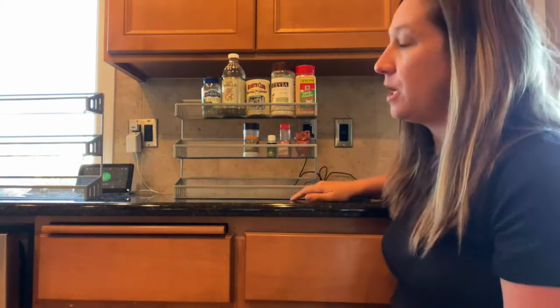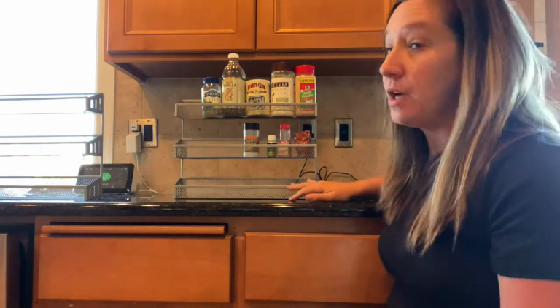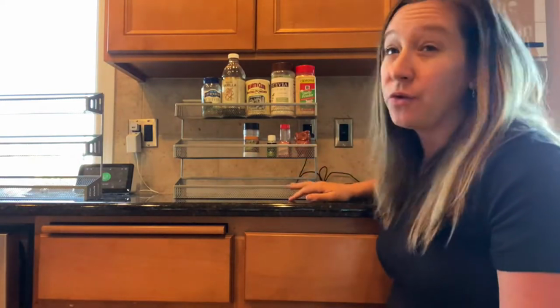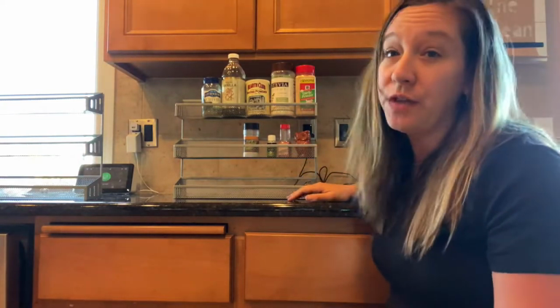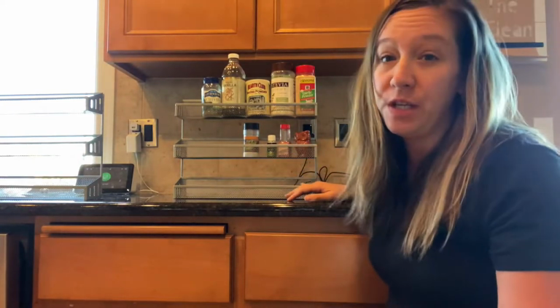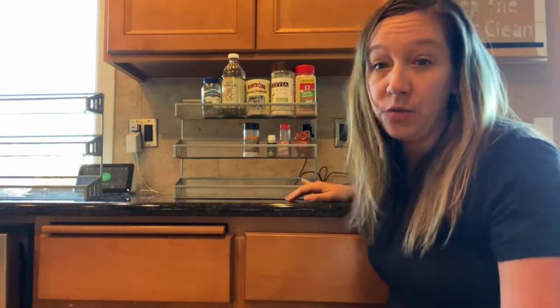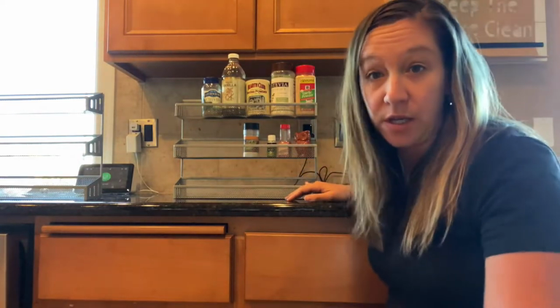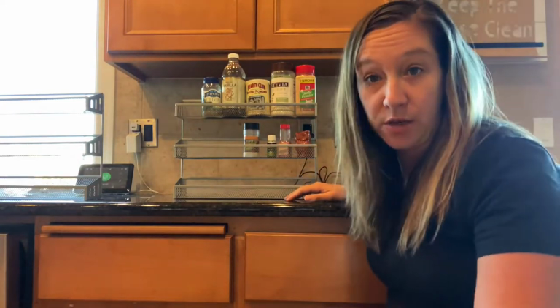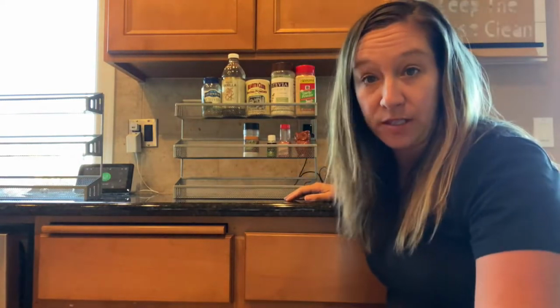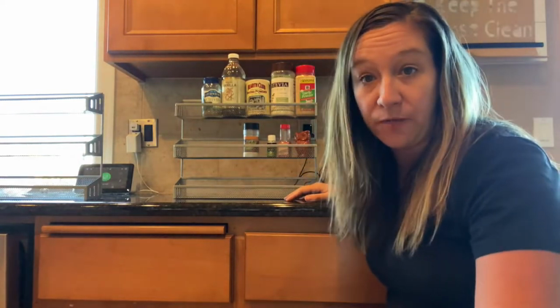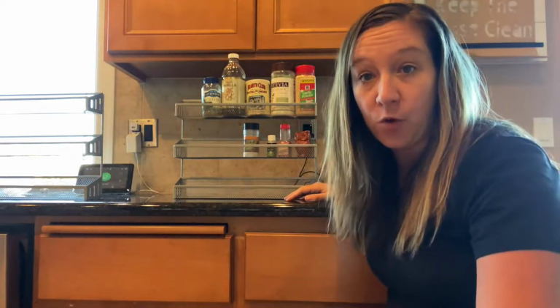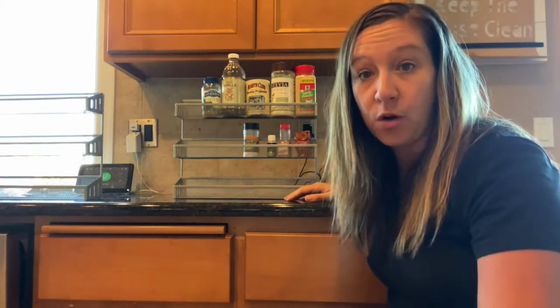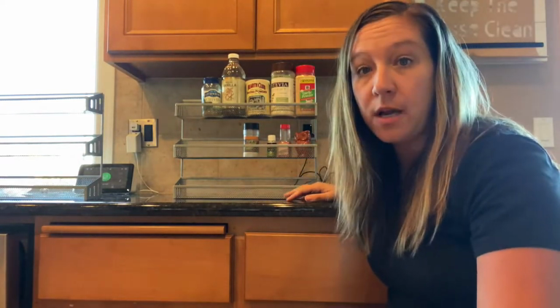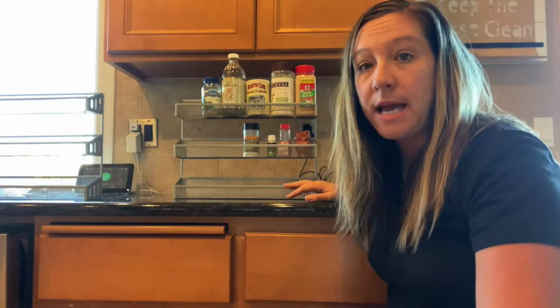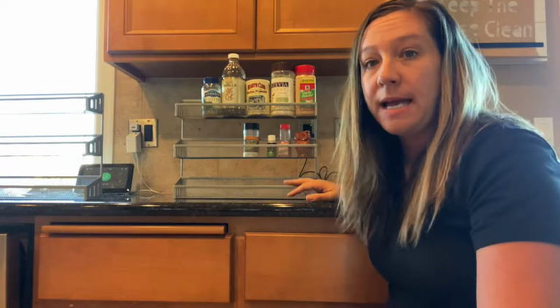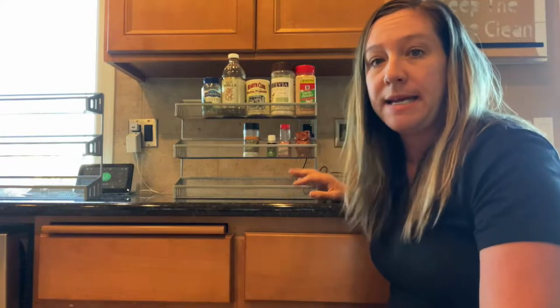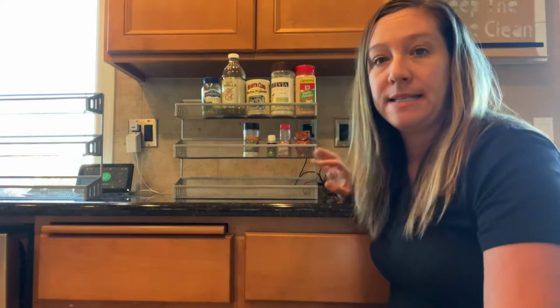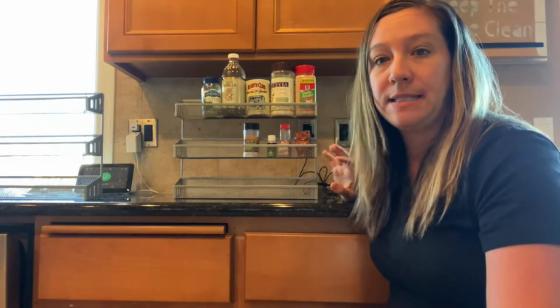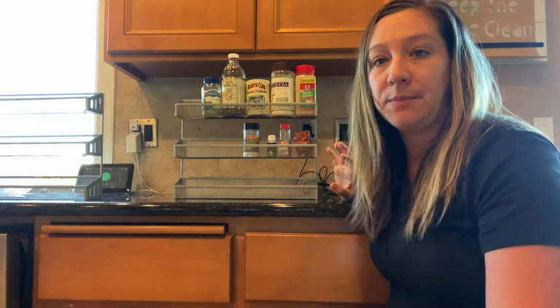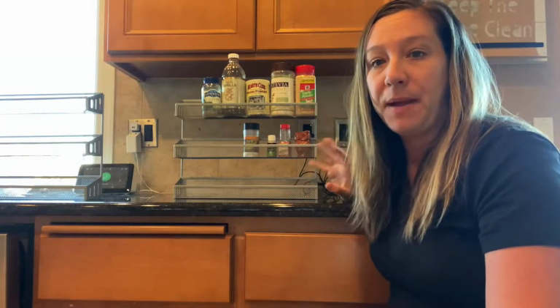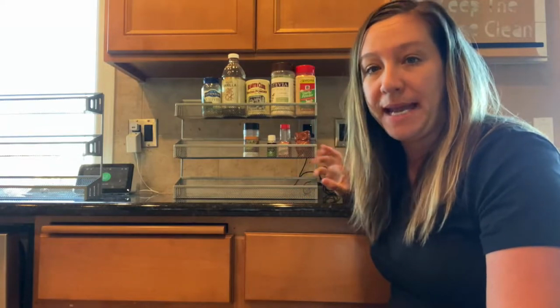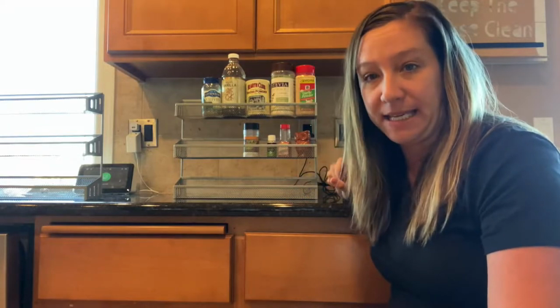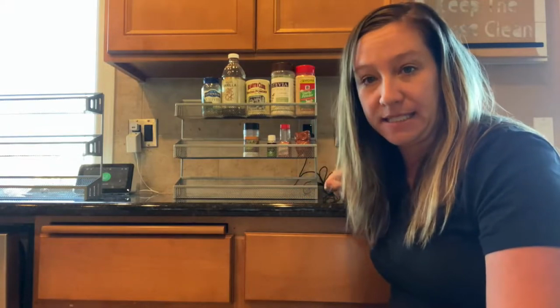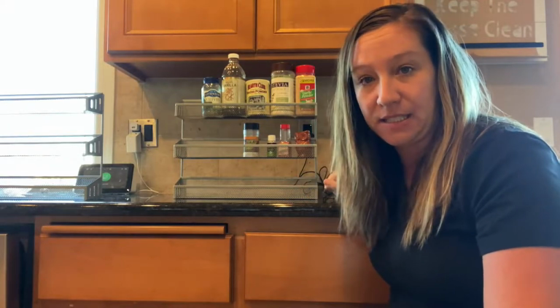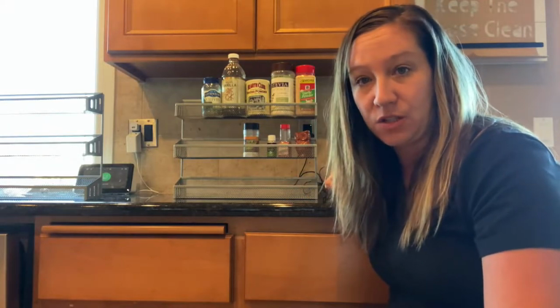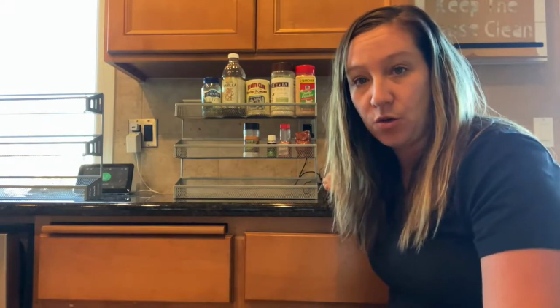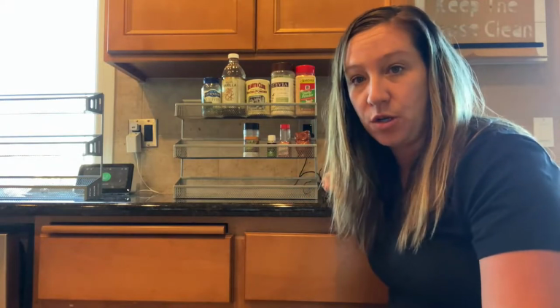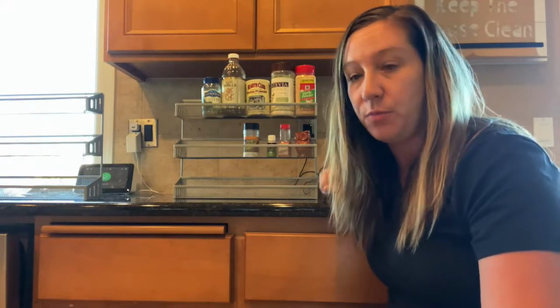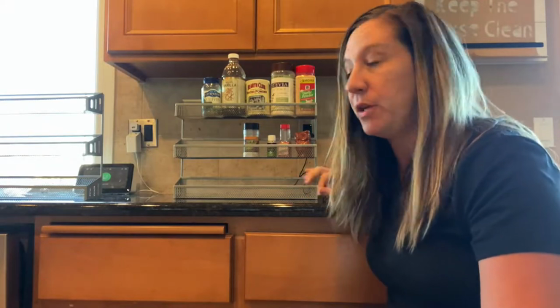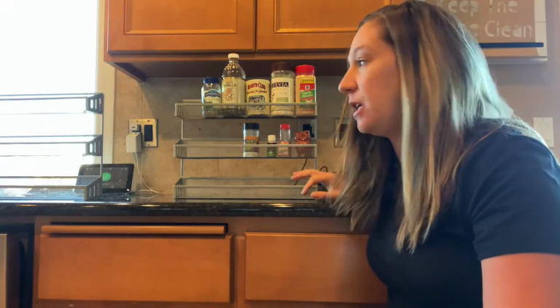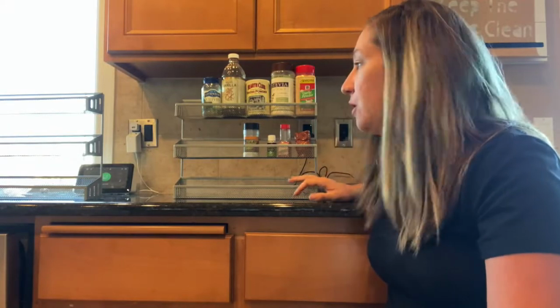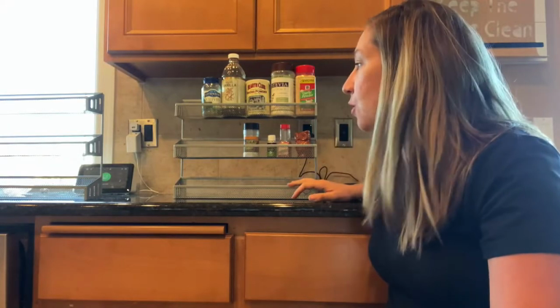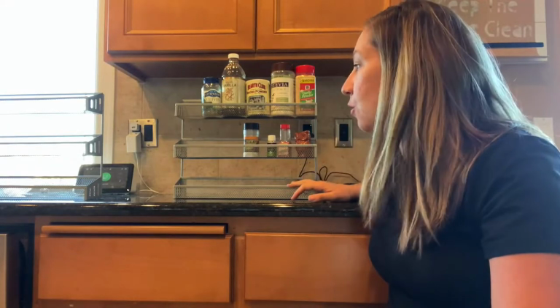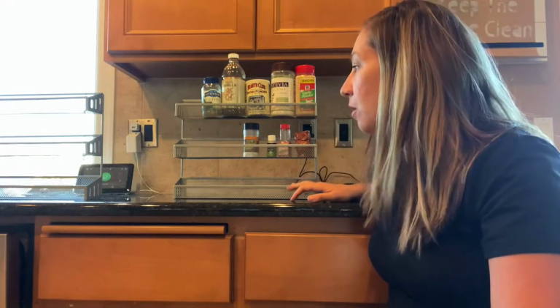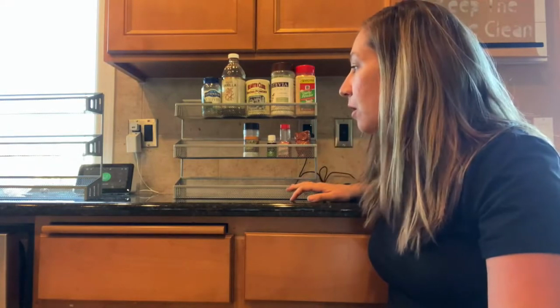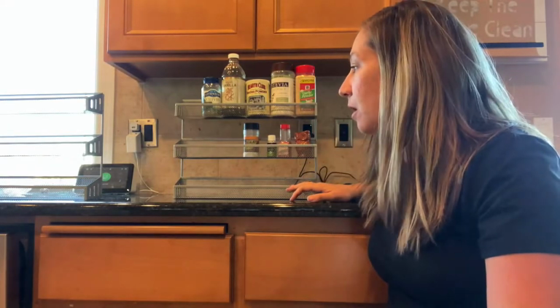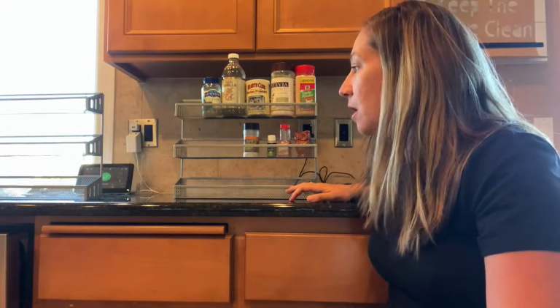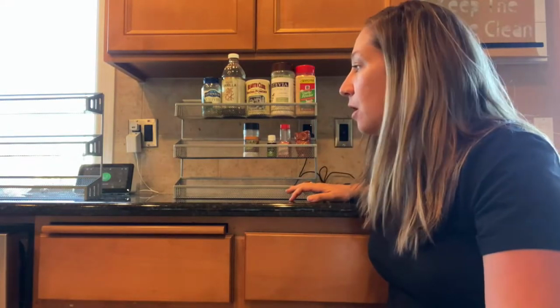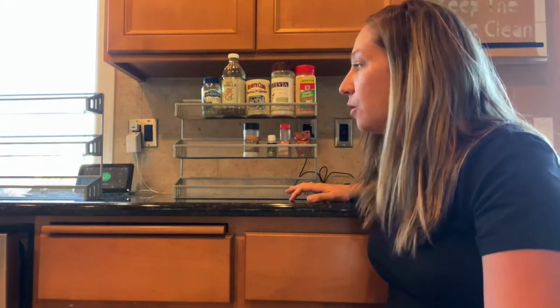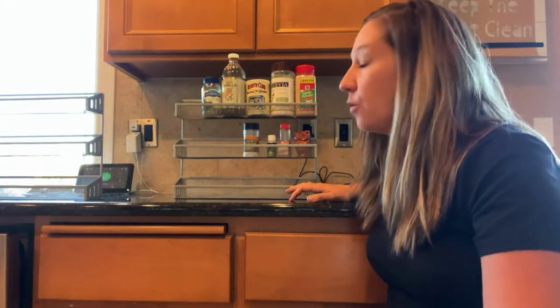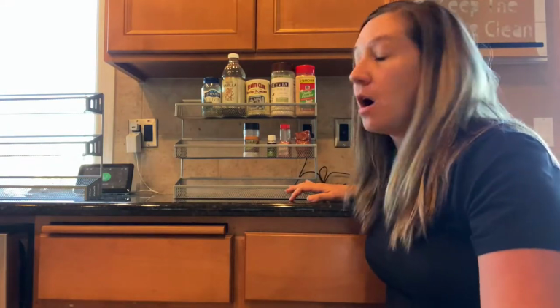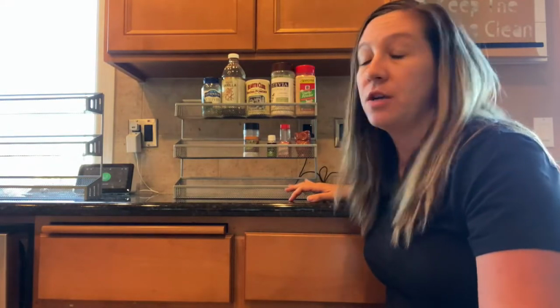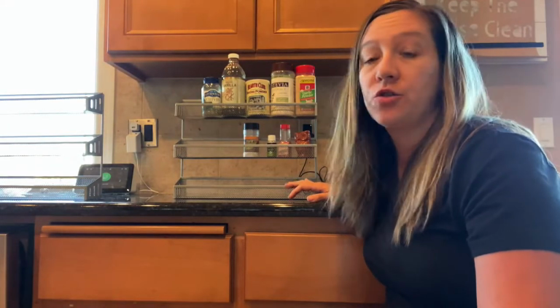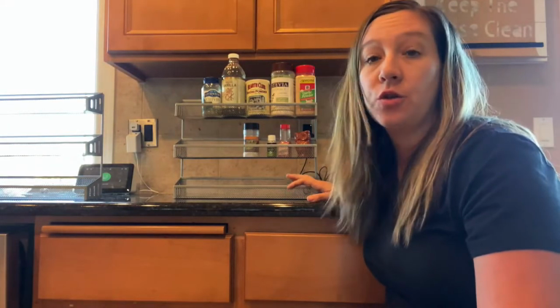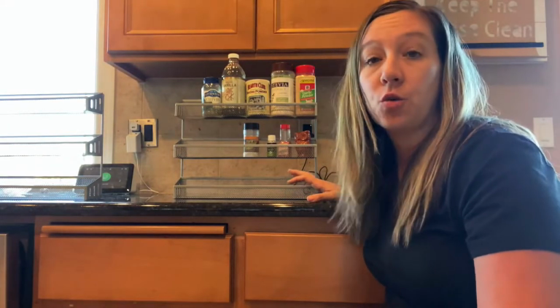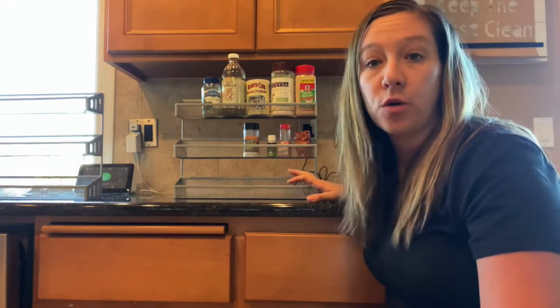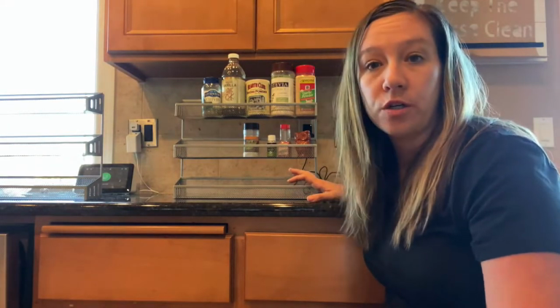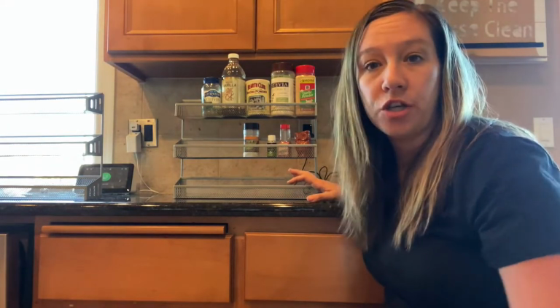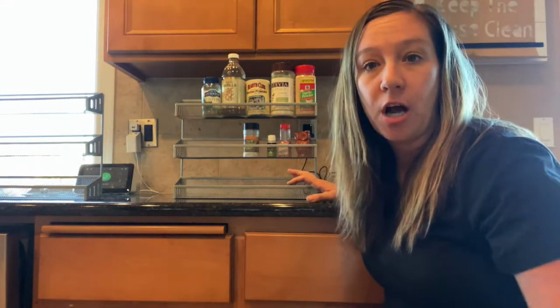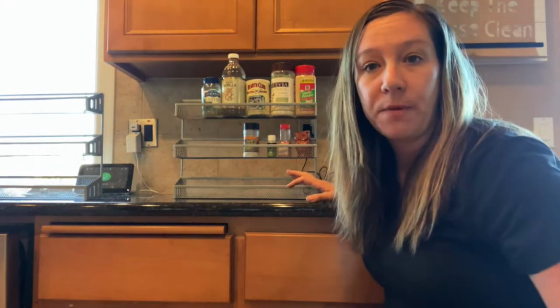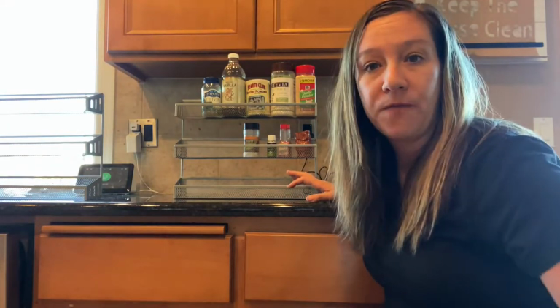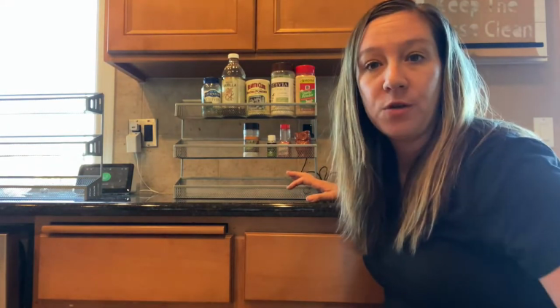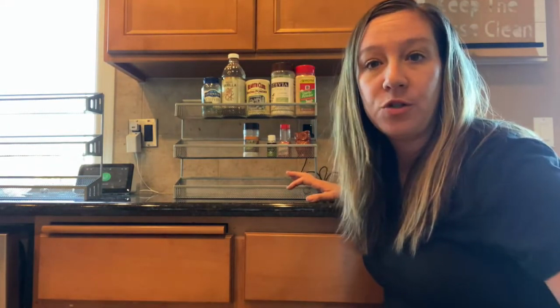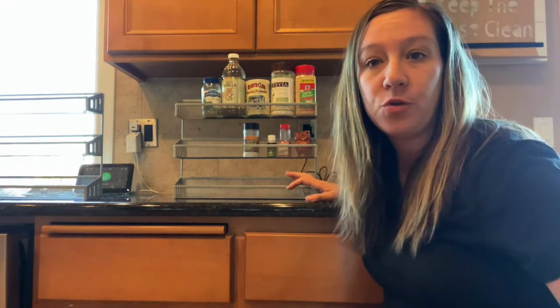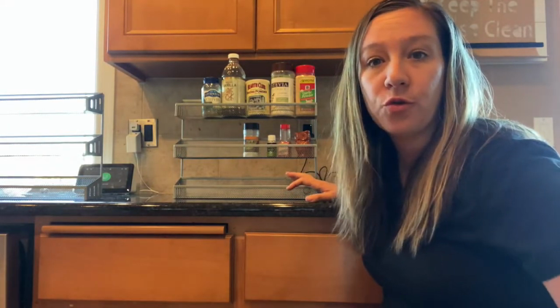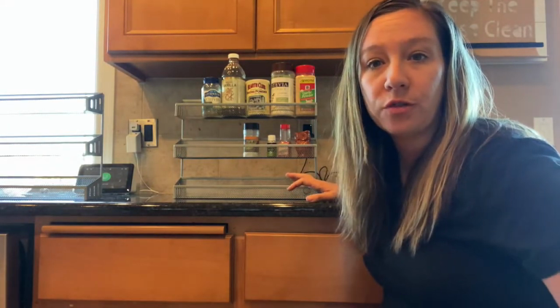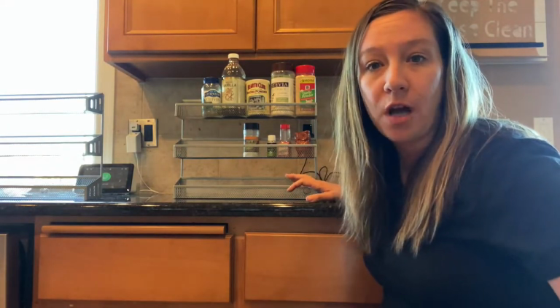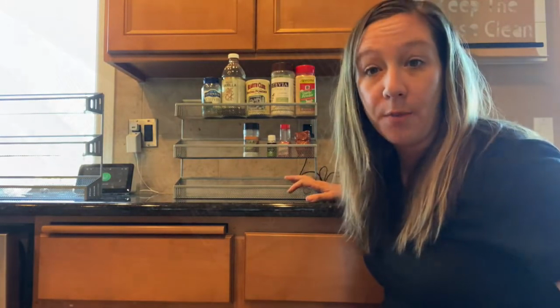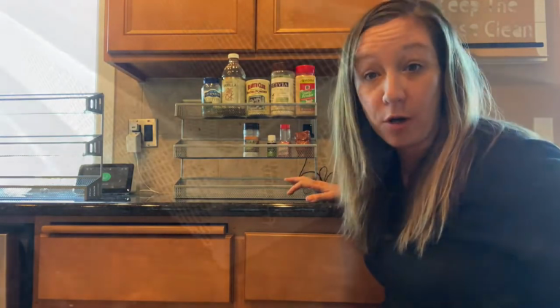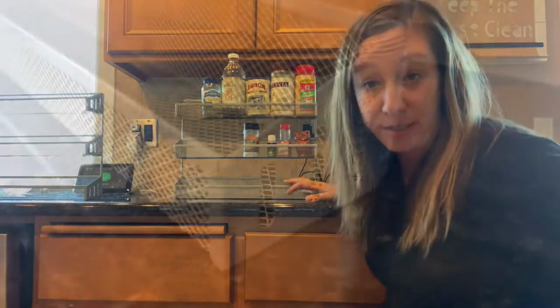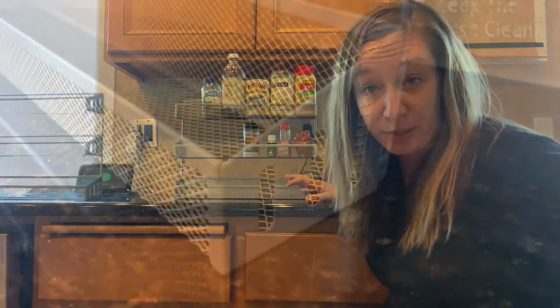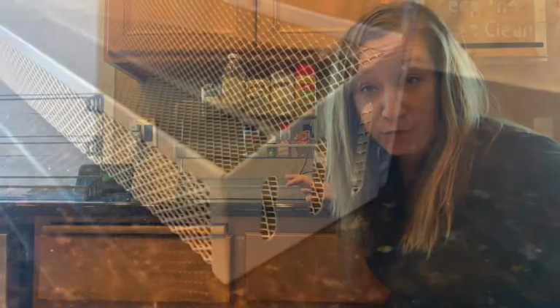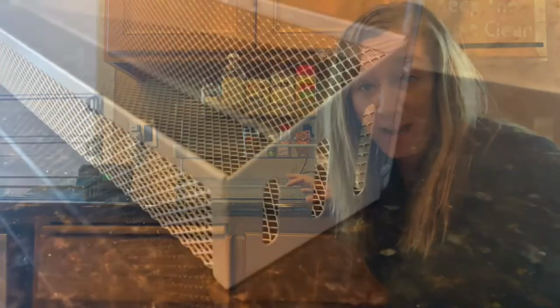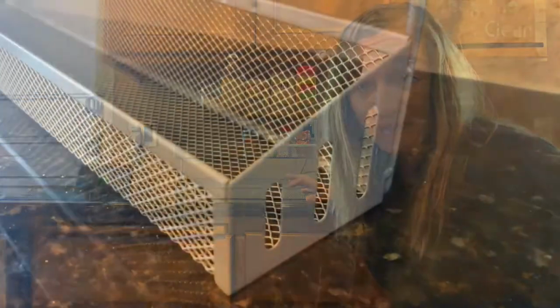Another thing you can use it for is paint. You can put it in your garage or your workshop if you do arts and crafts.